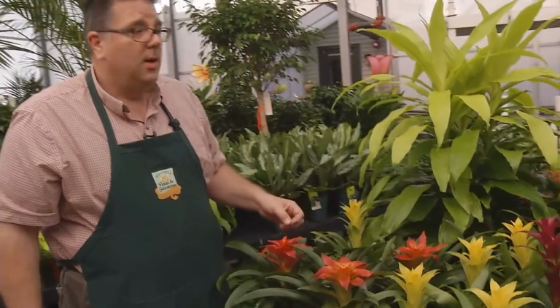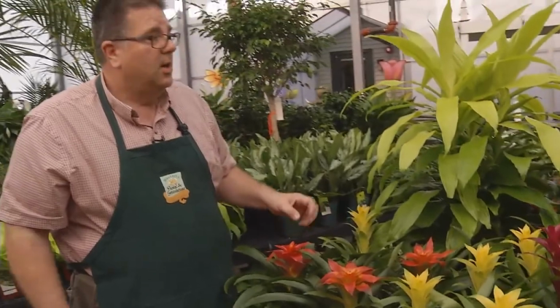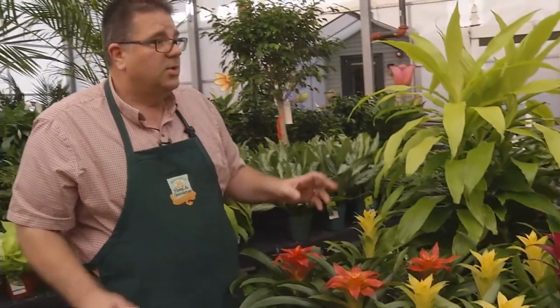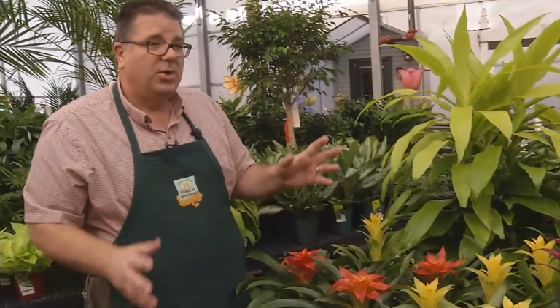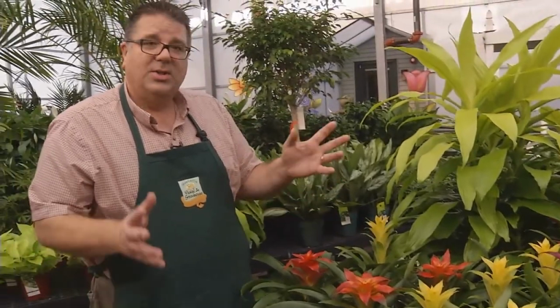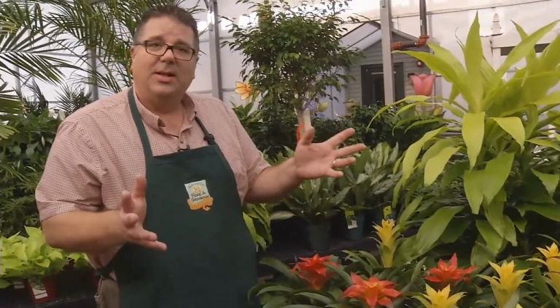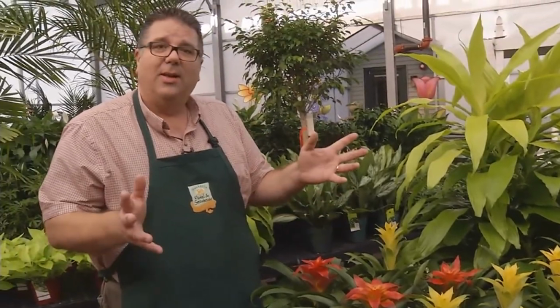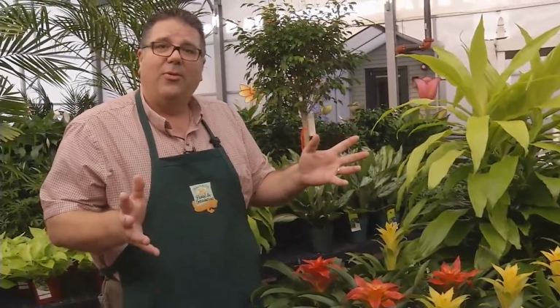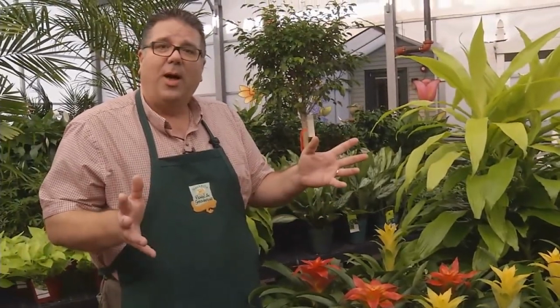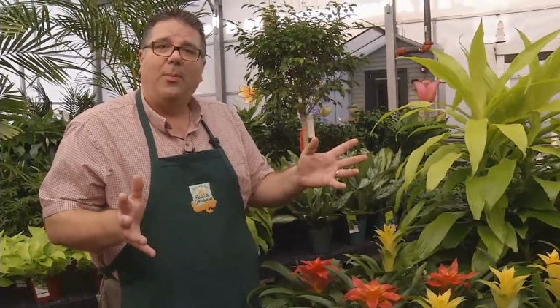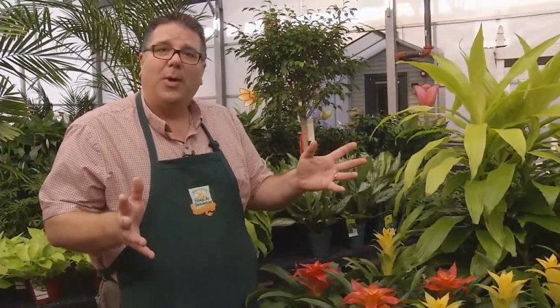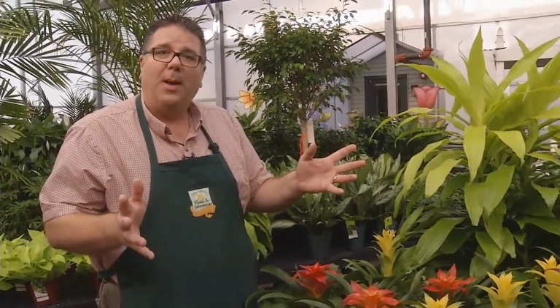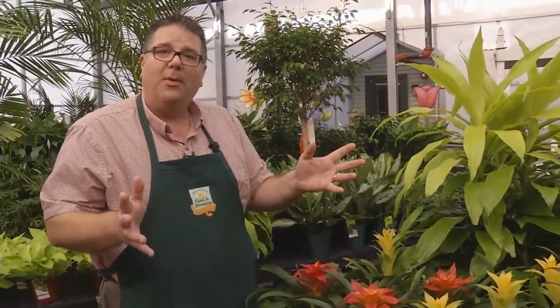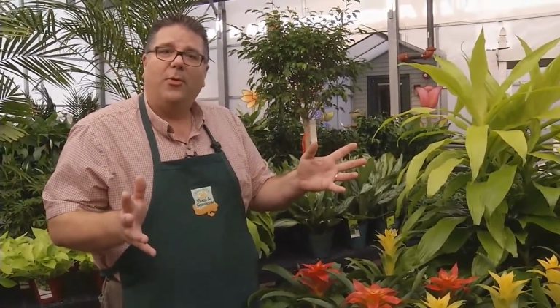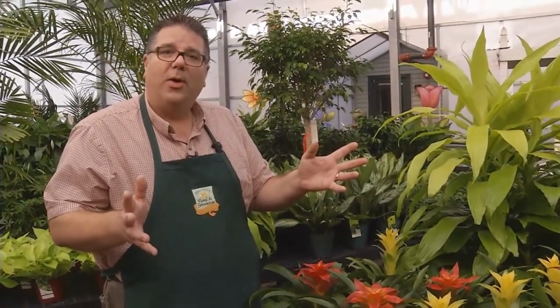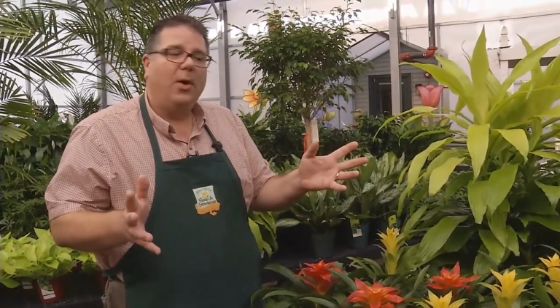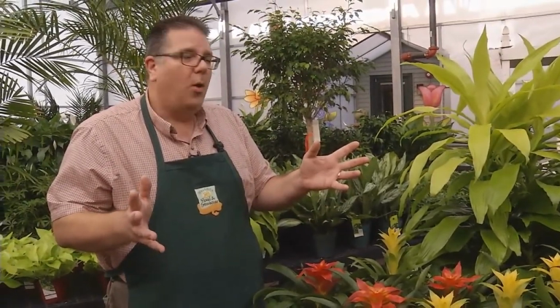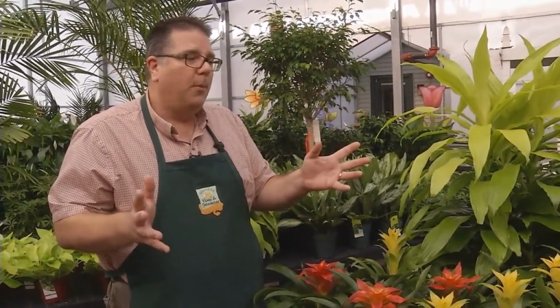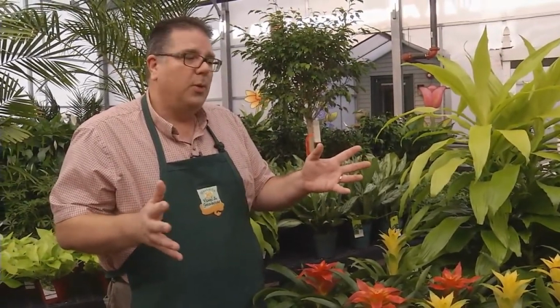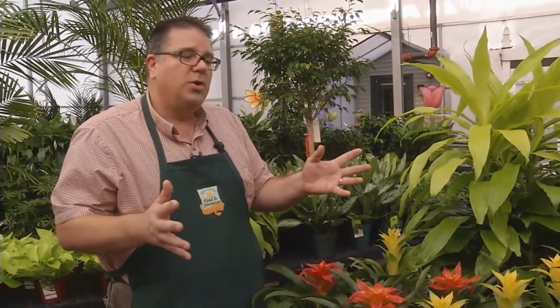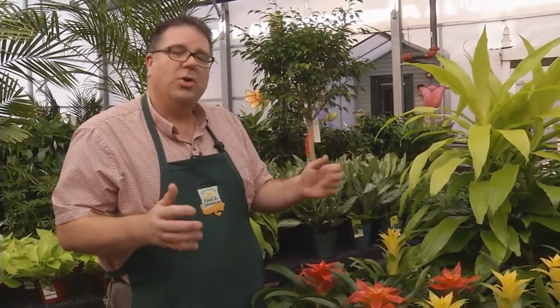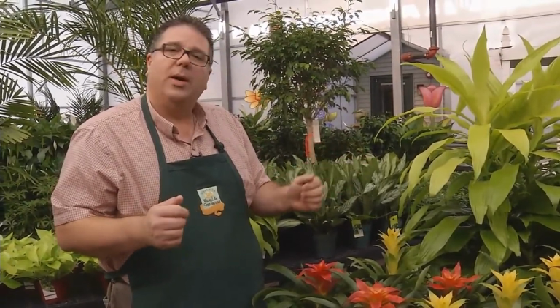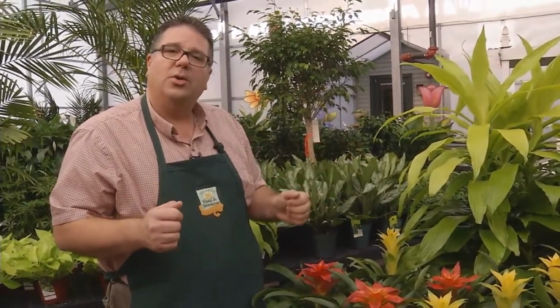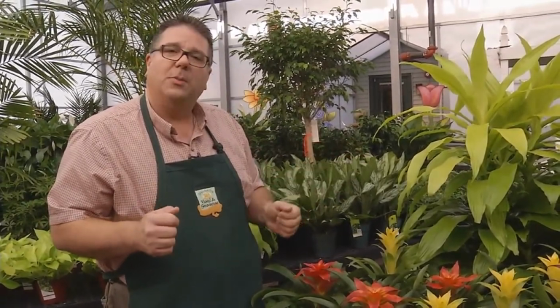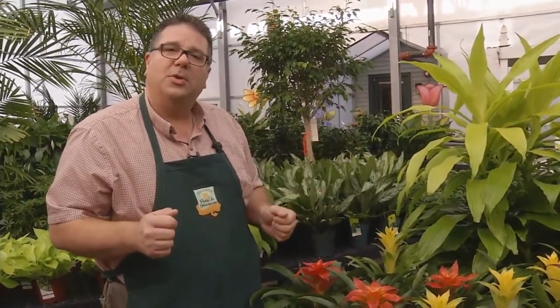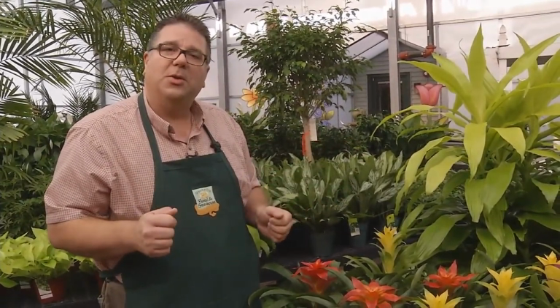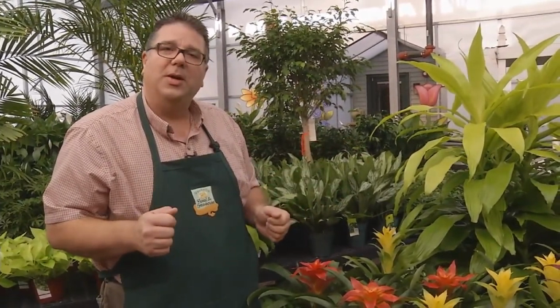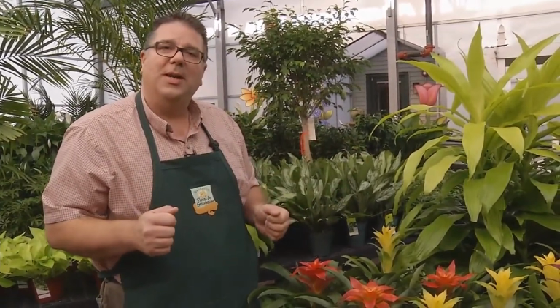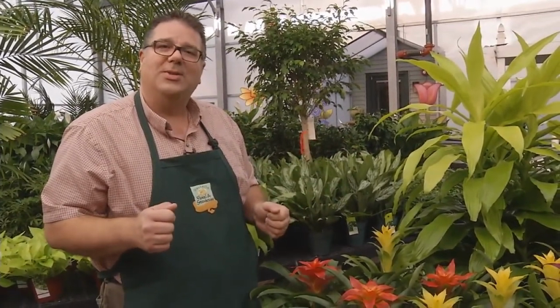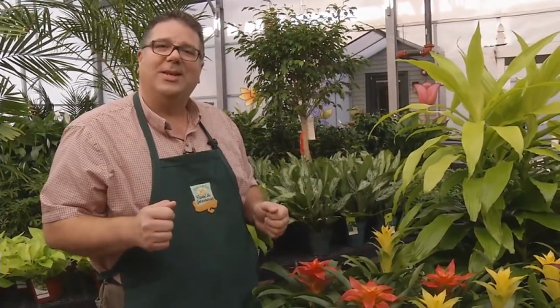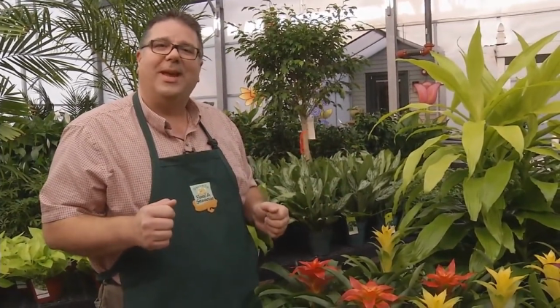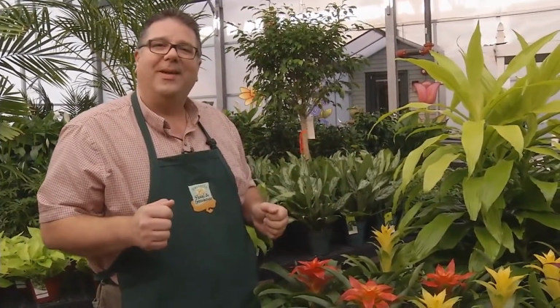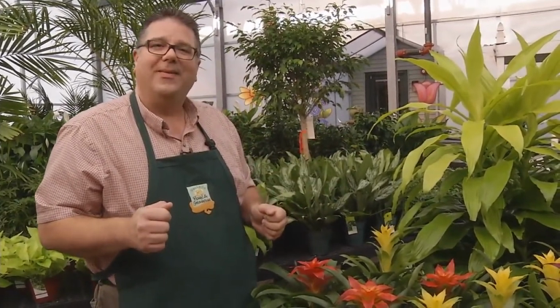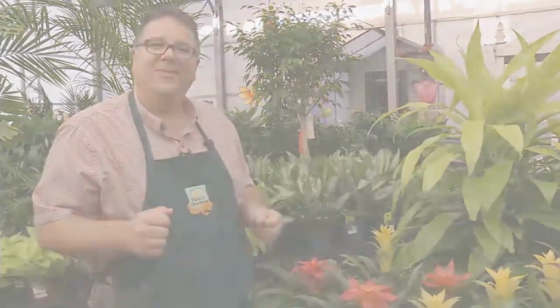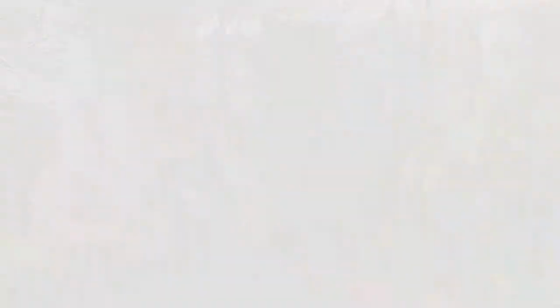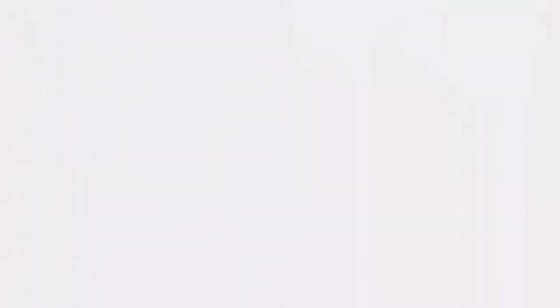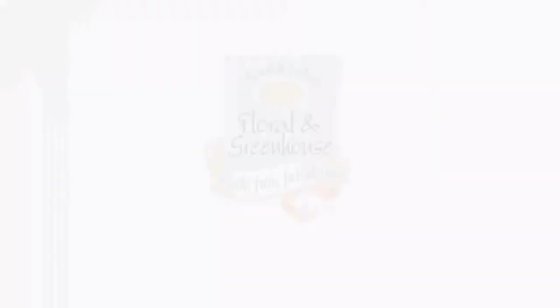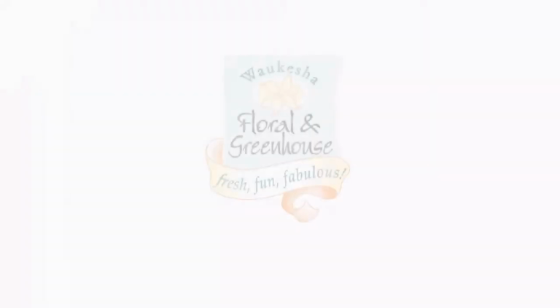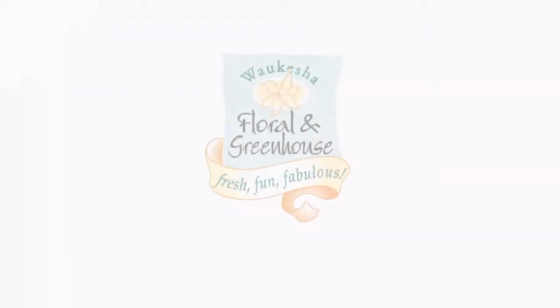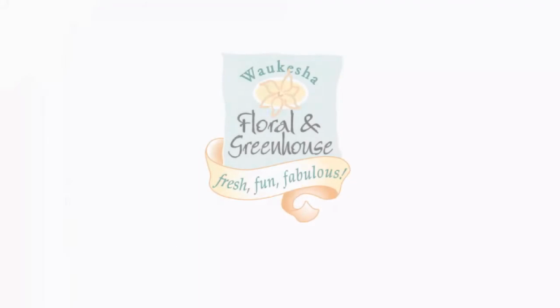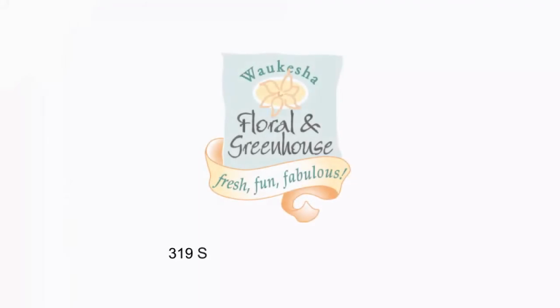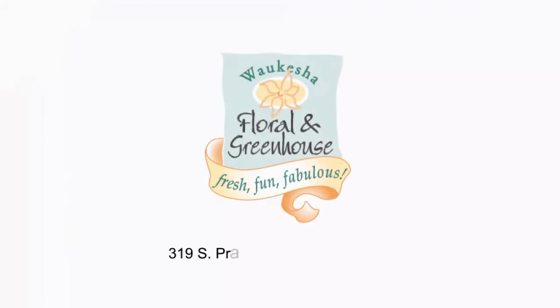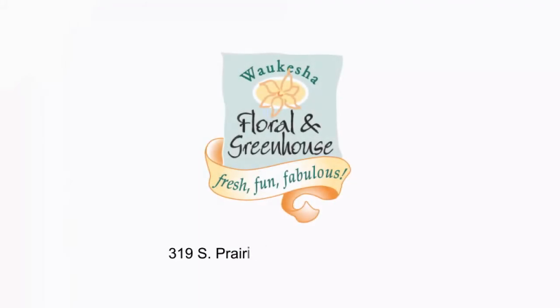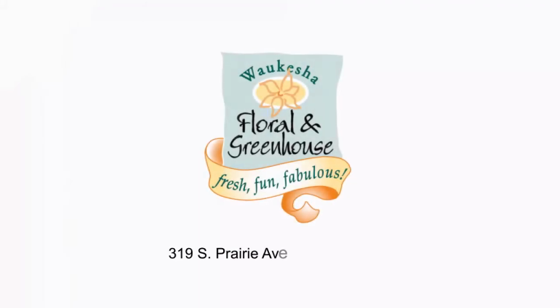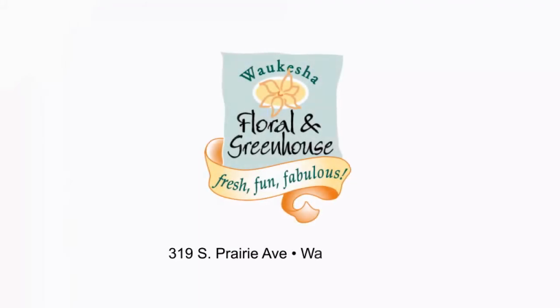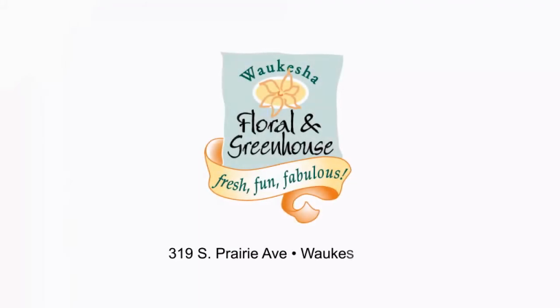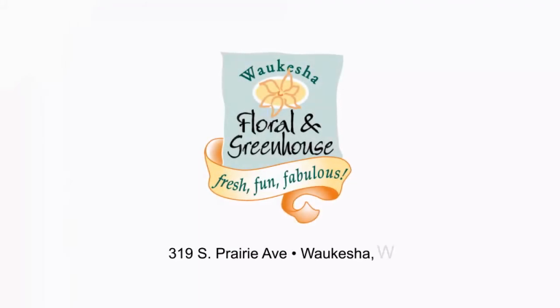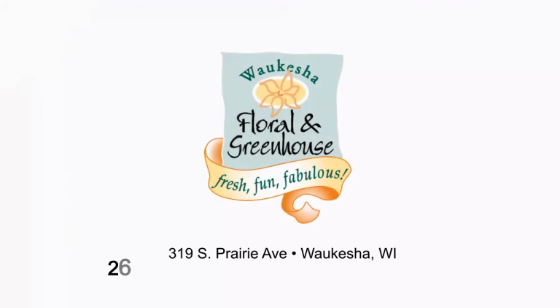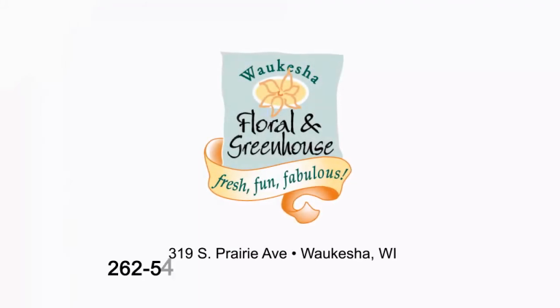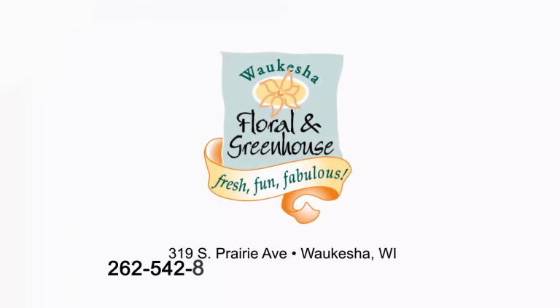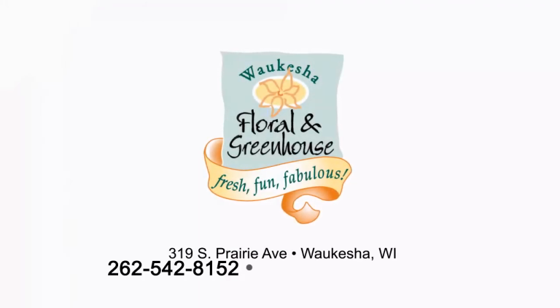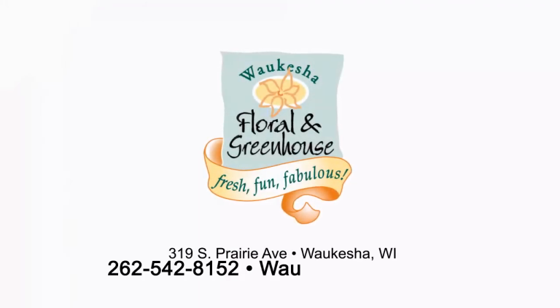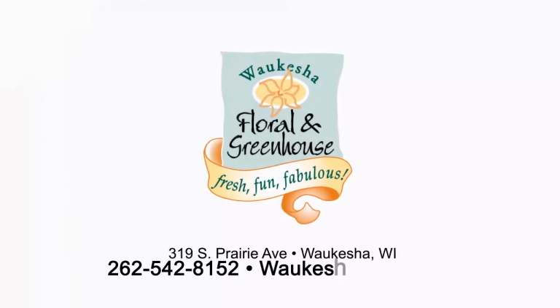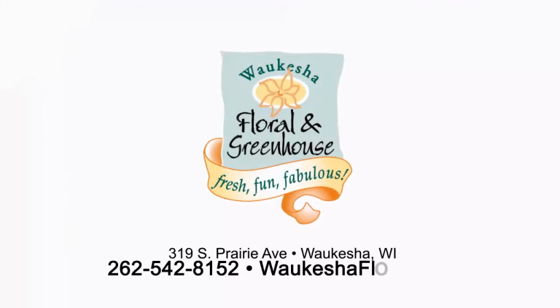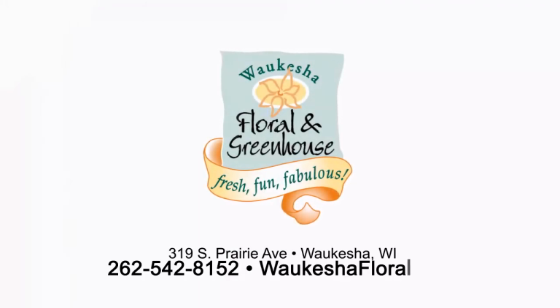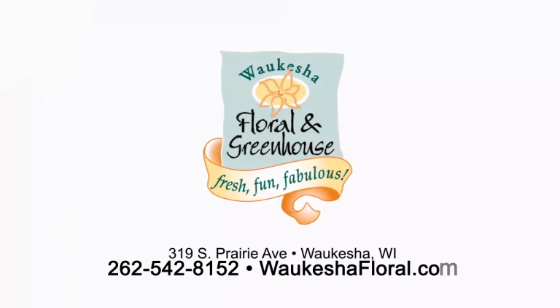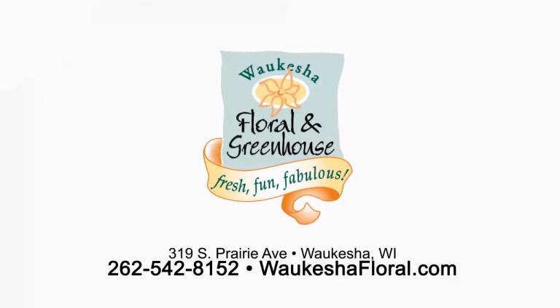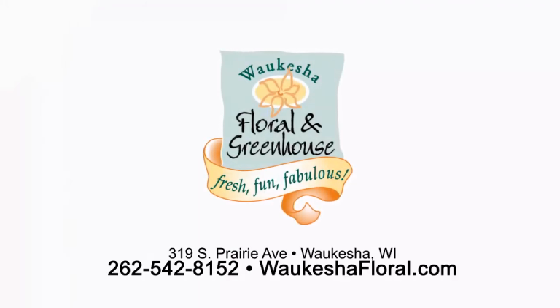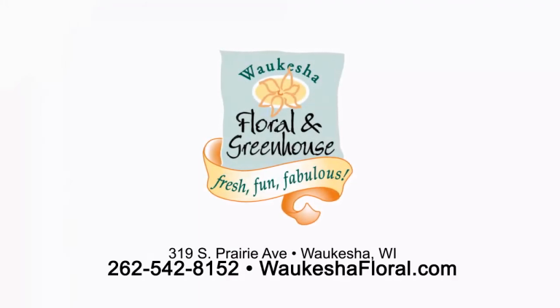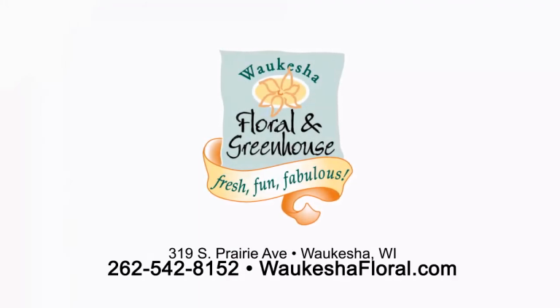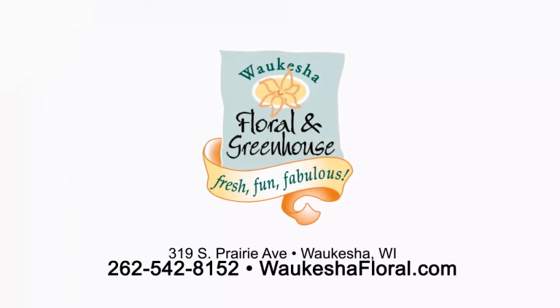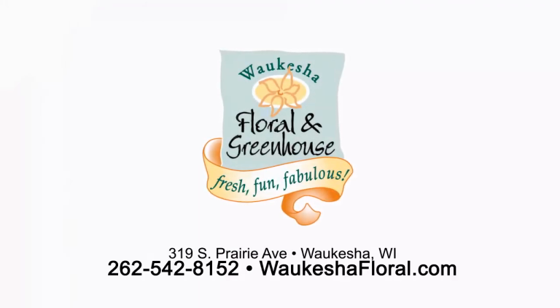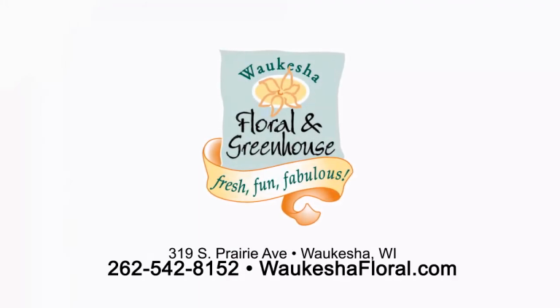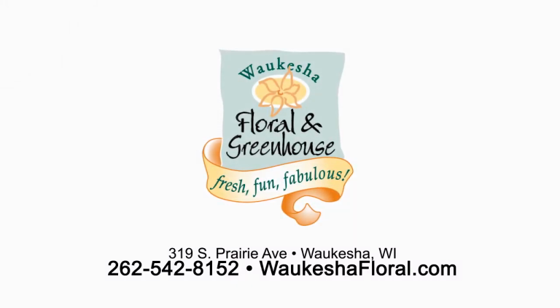So just a little fall primer for you — I hope you enjoyed our trip to the greenhouse today. Waukesha Floral and Greenhouse: Fresh. Fun. Fabulous.